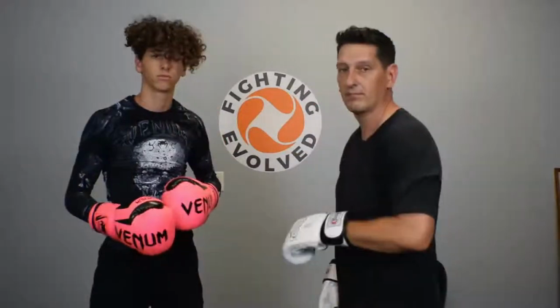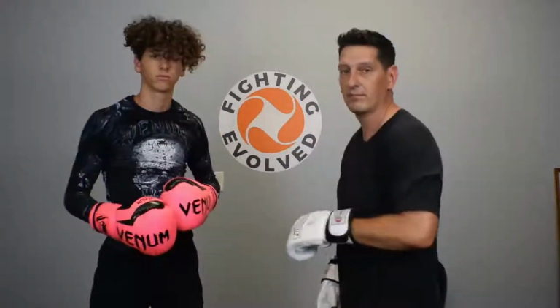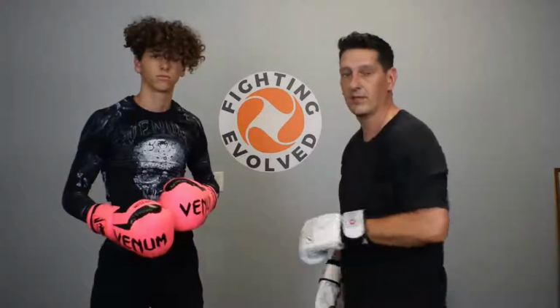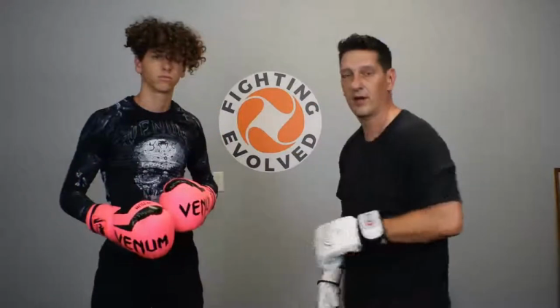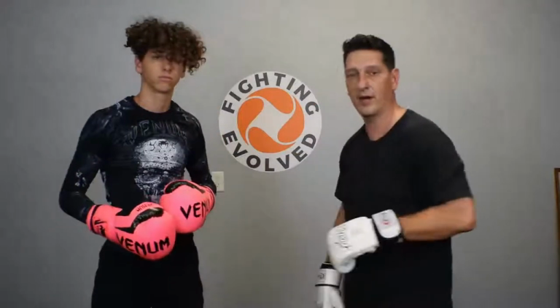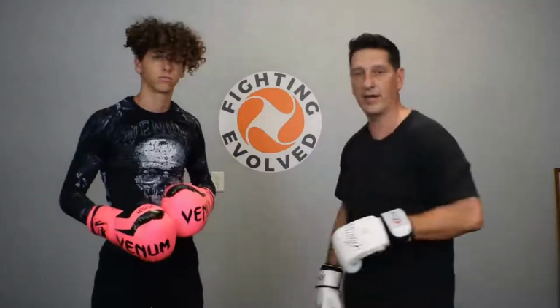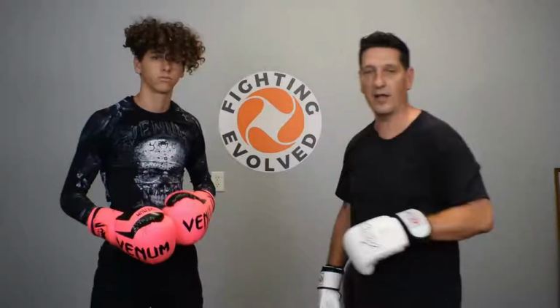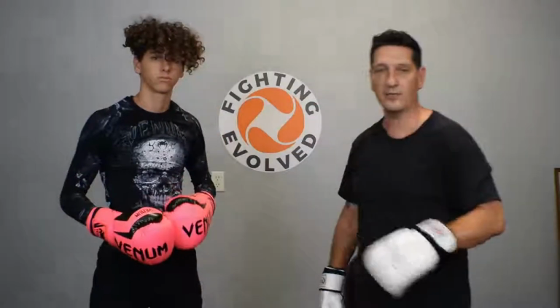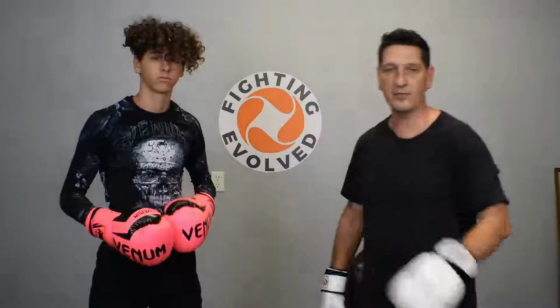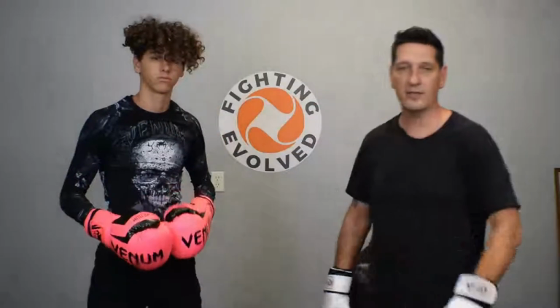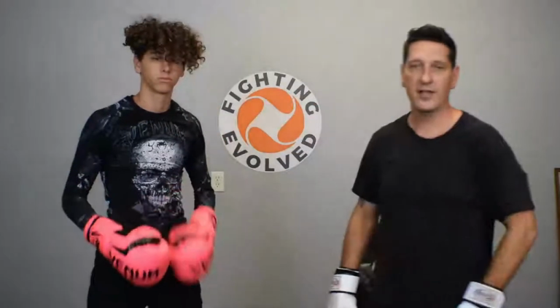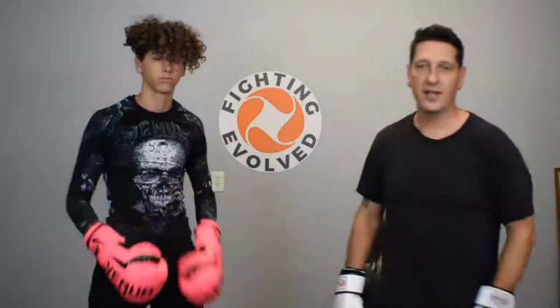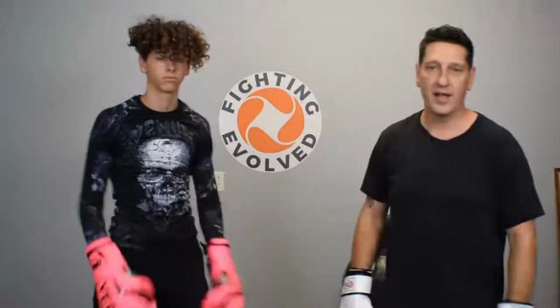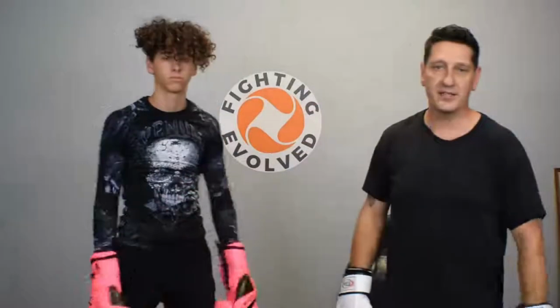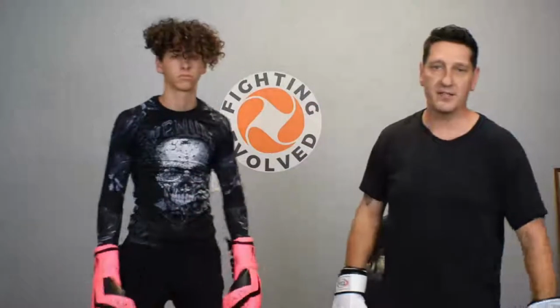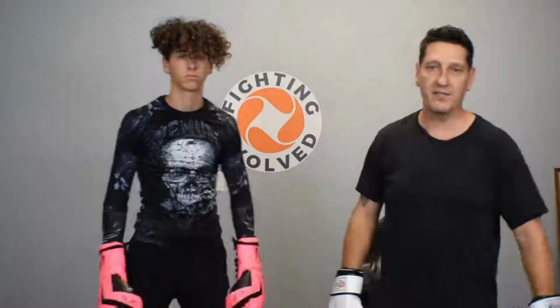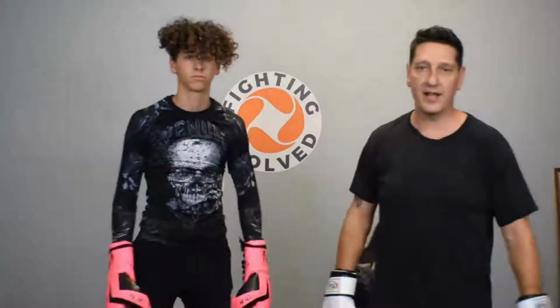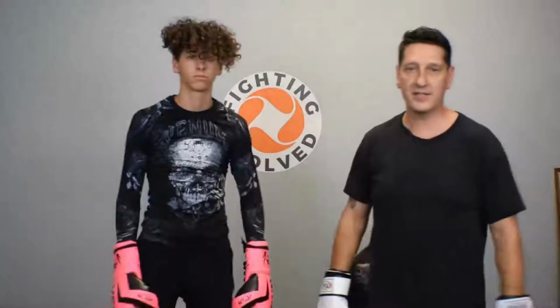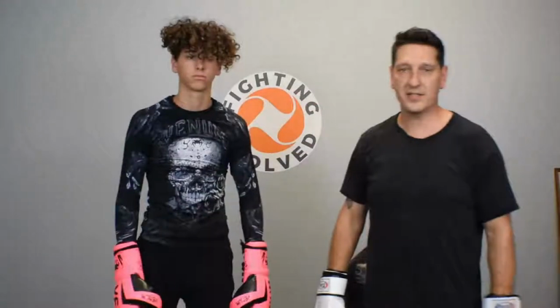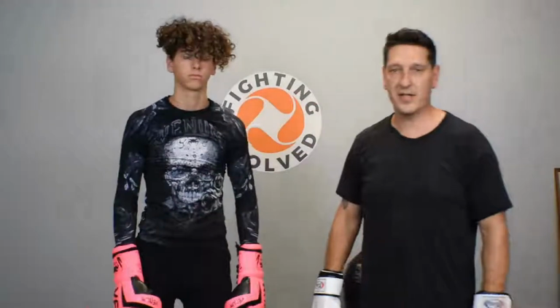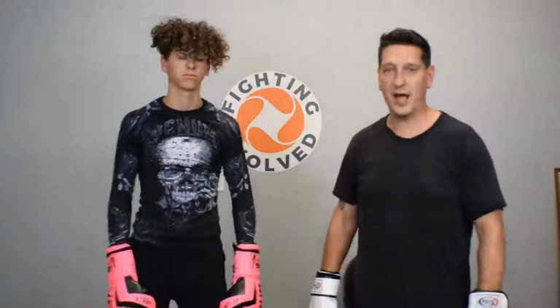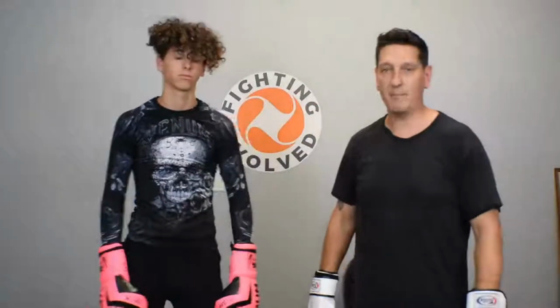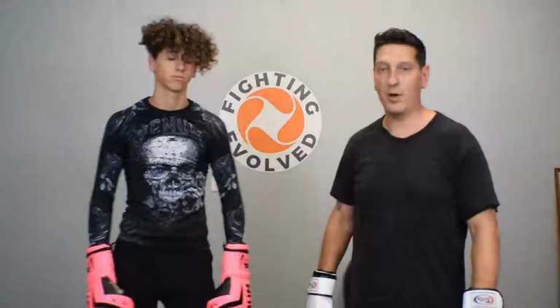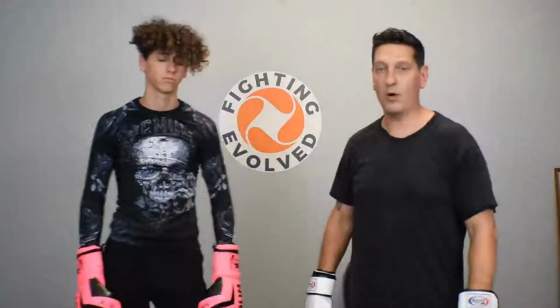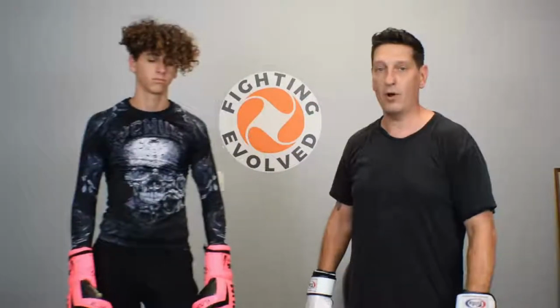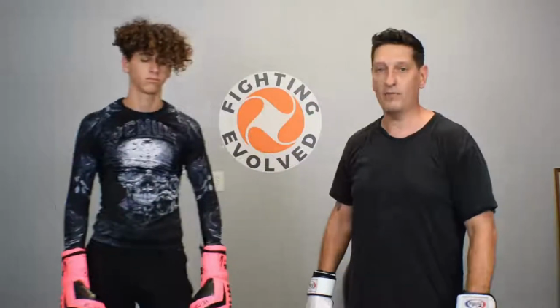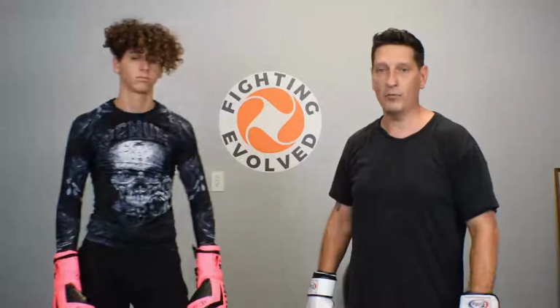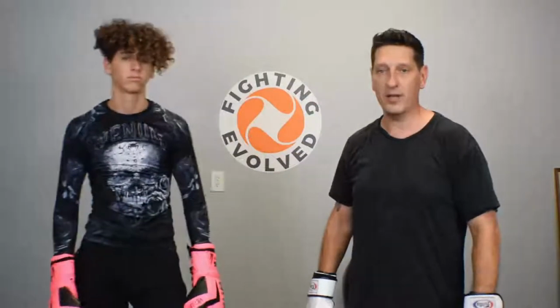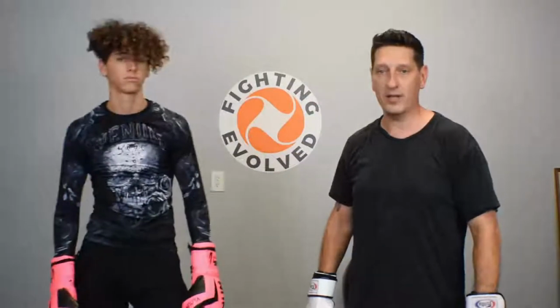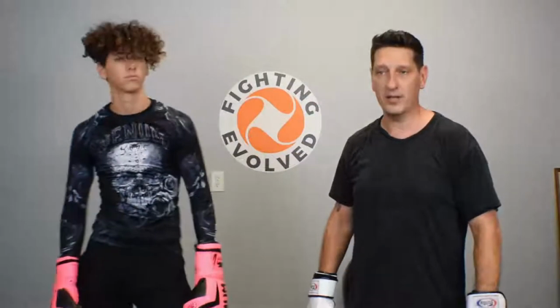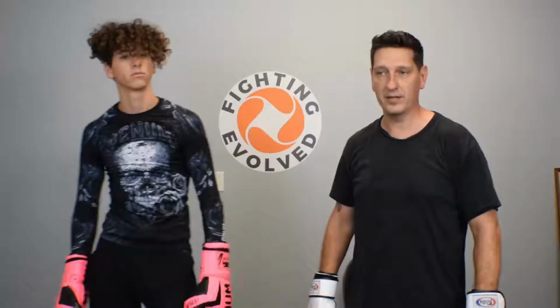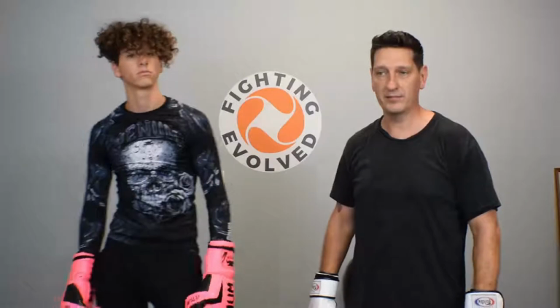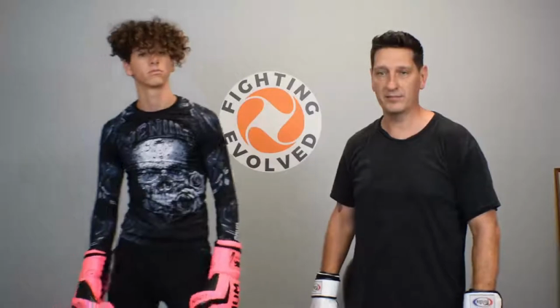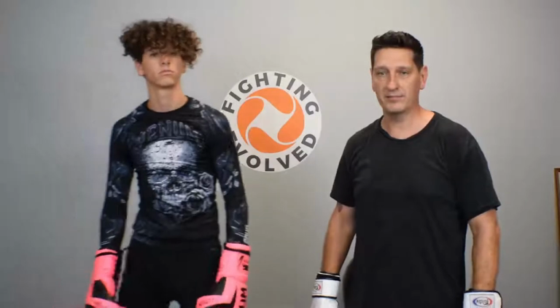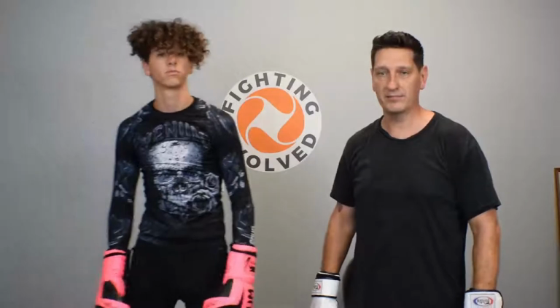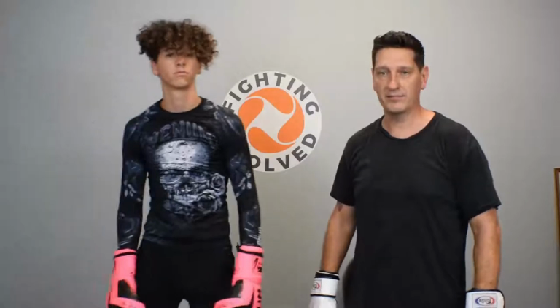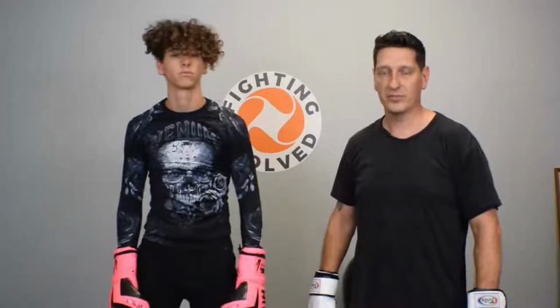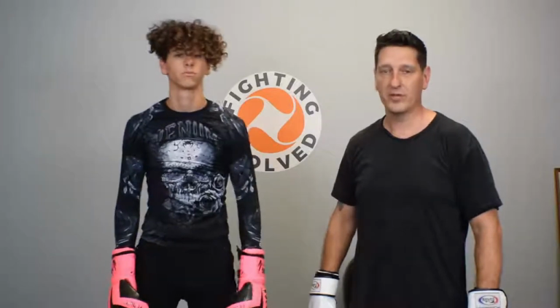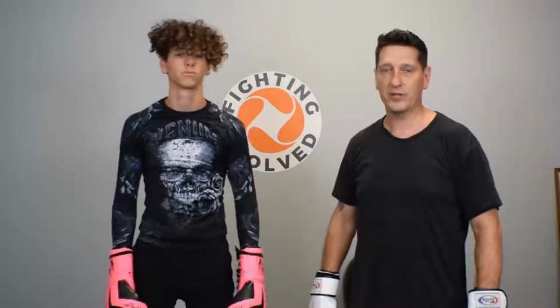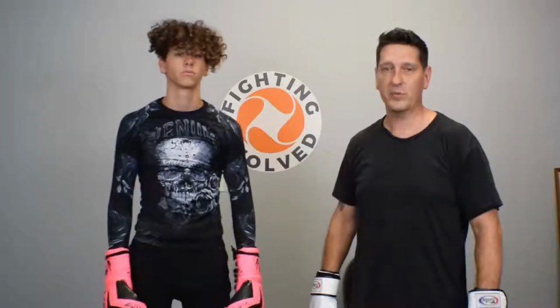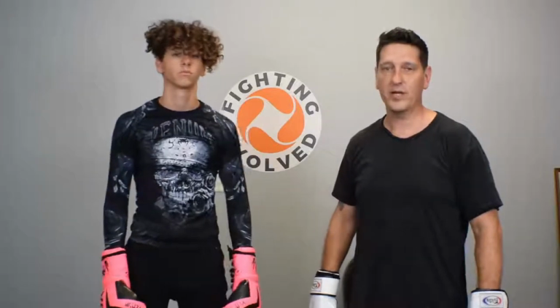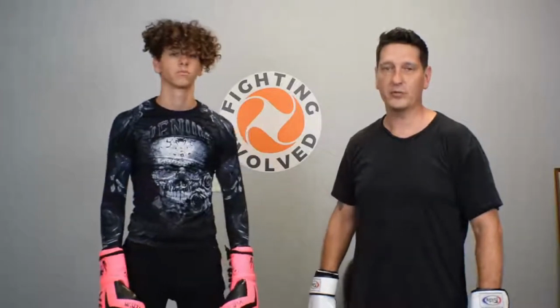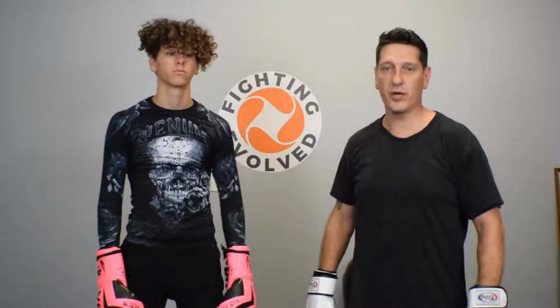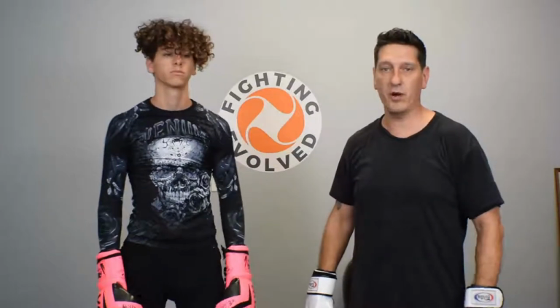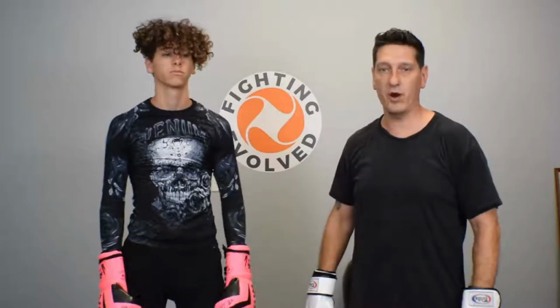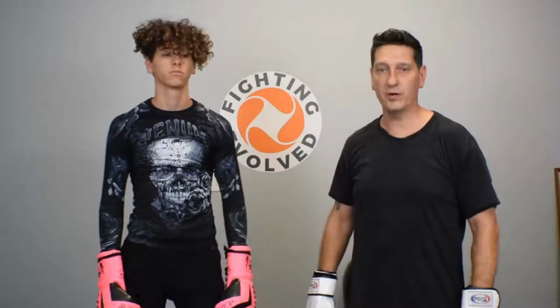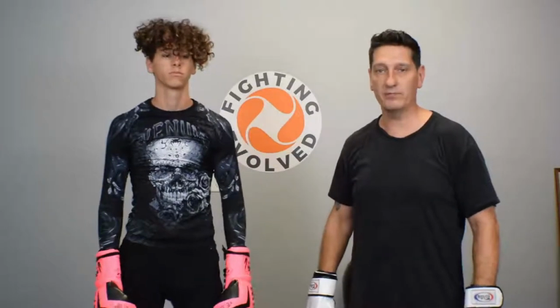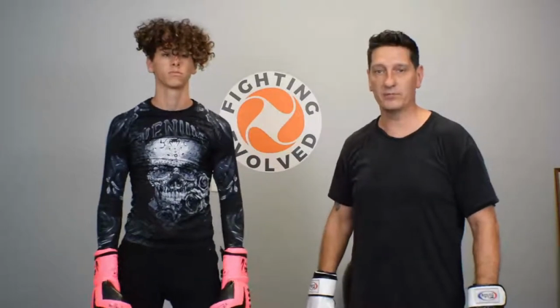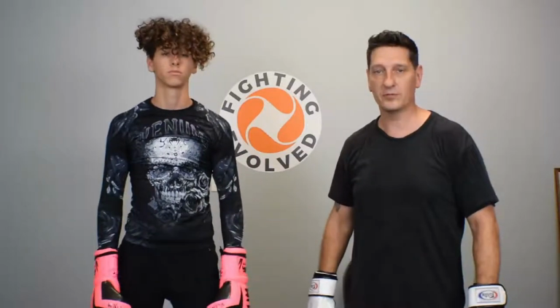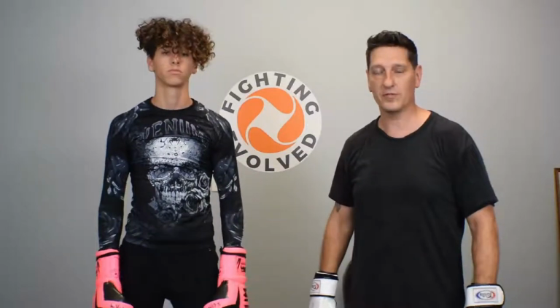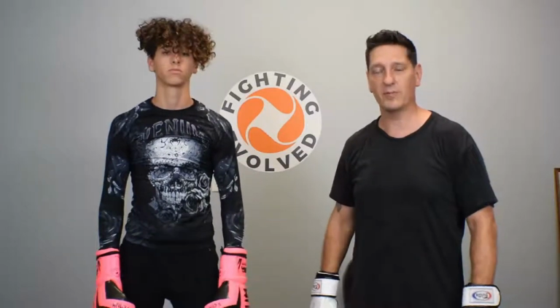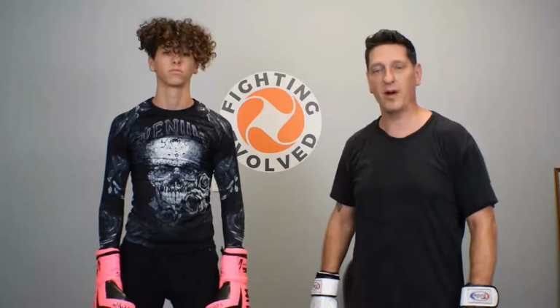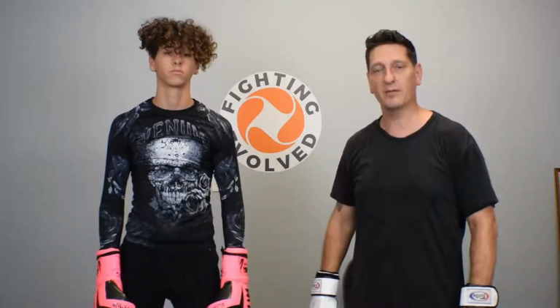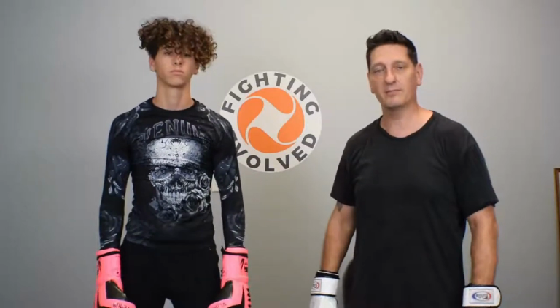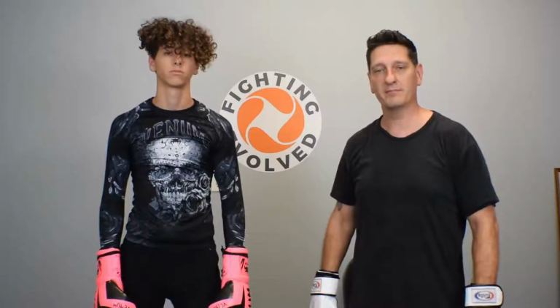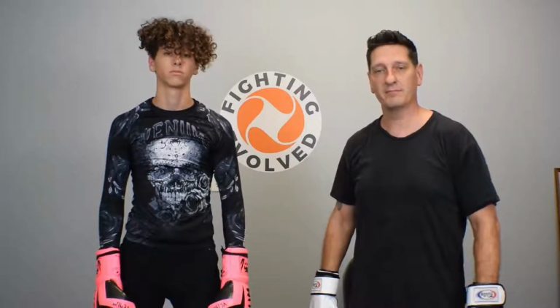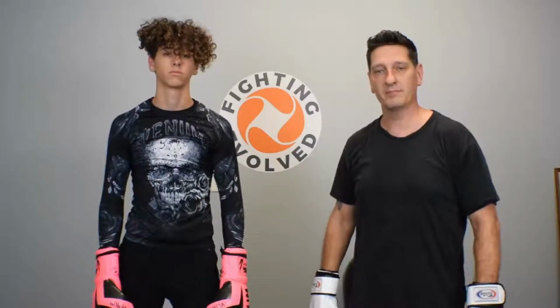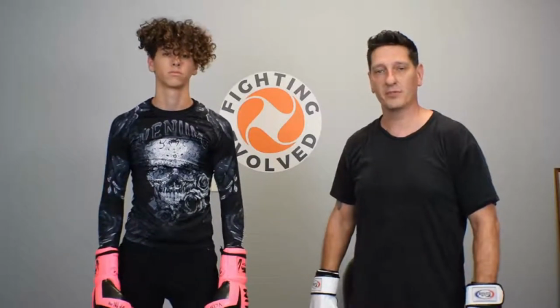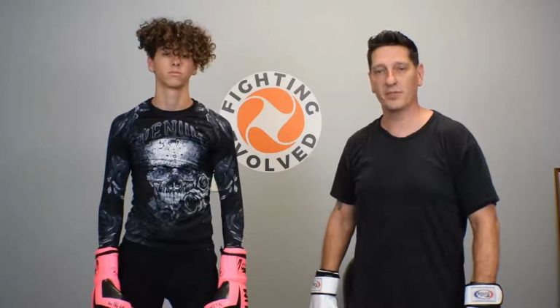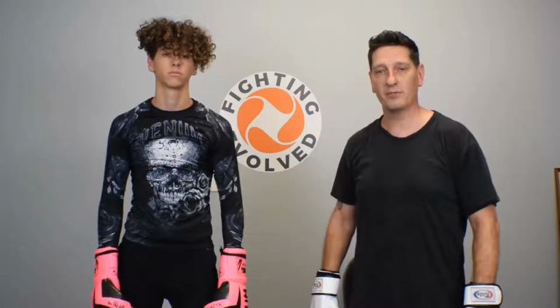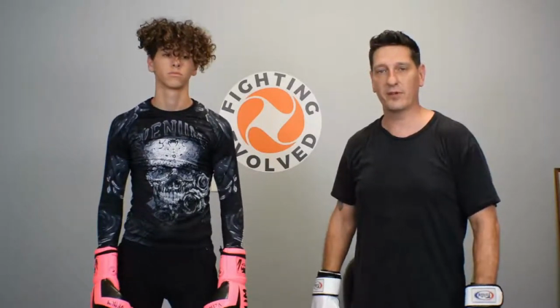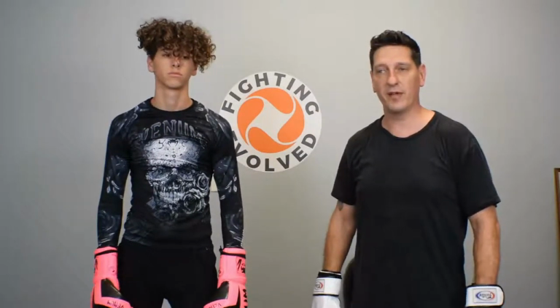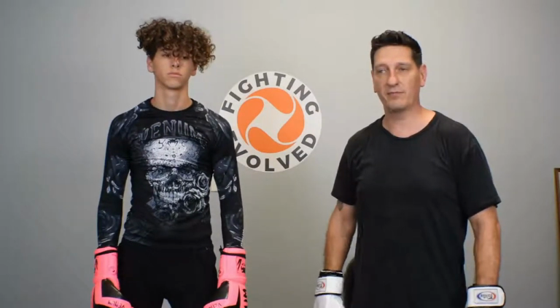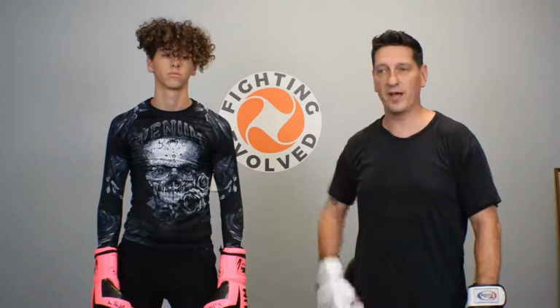Alright guys, that's the advanced combo of the week. Until next week — train hard, train smart, train for a lifetime.